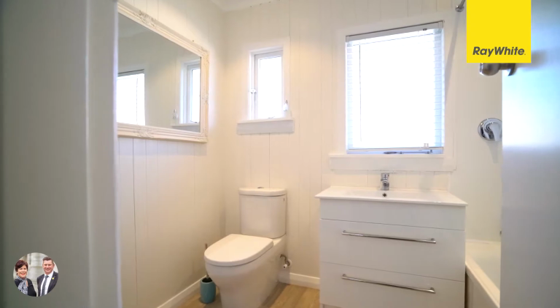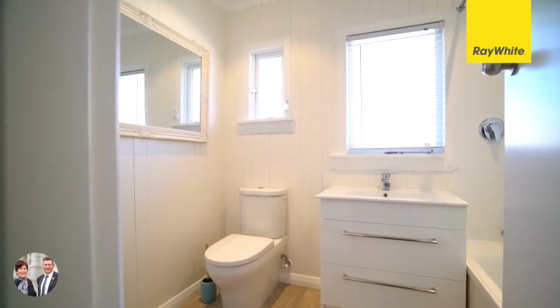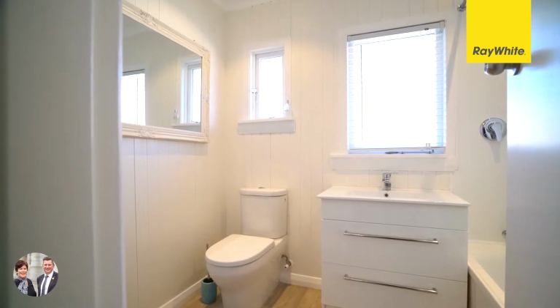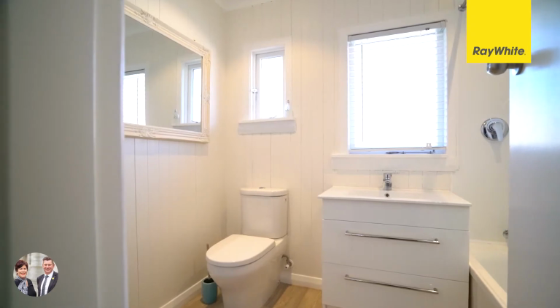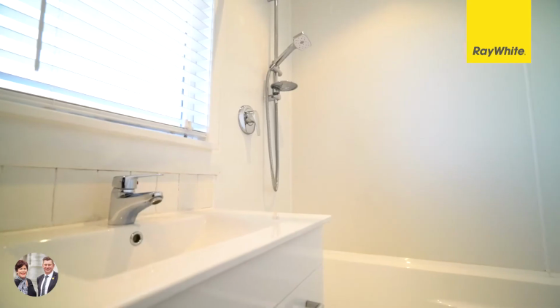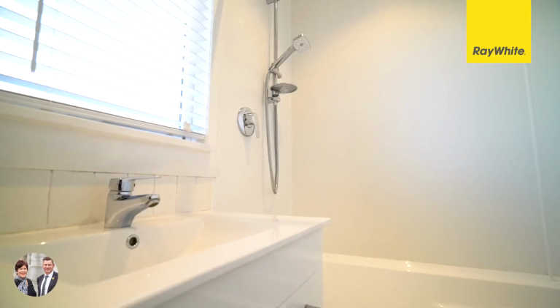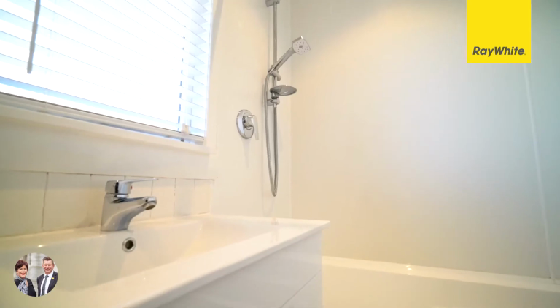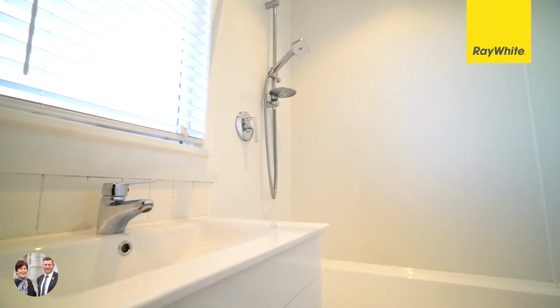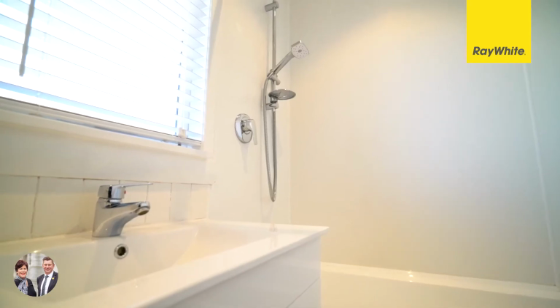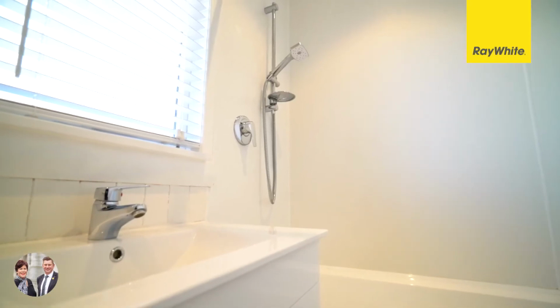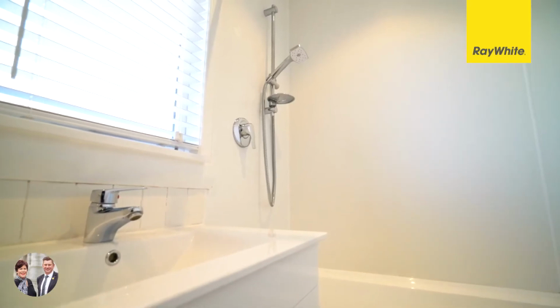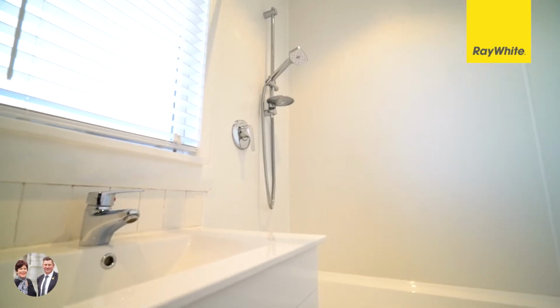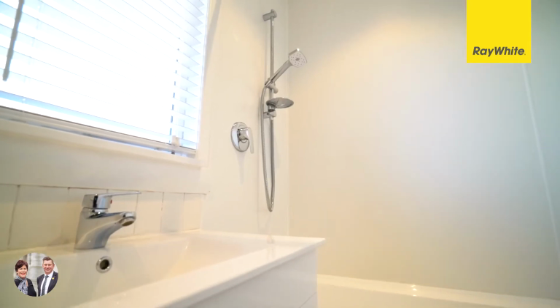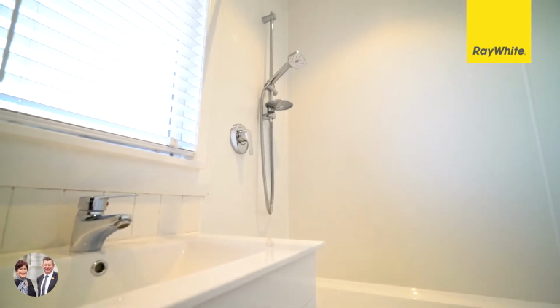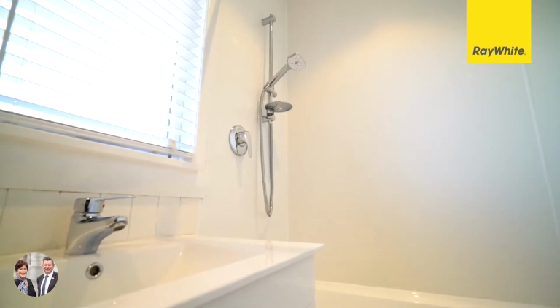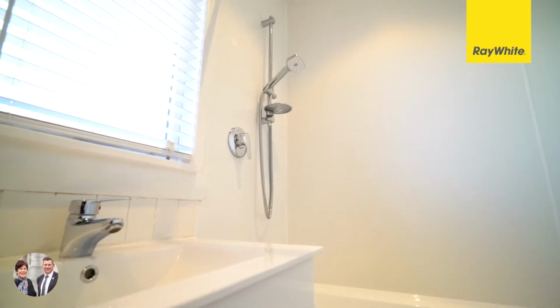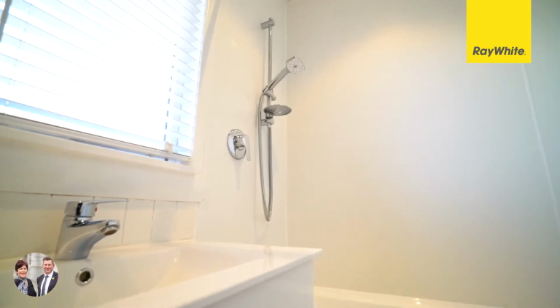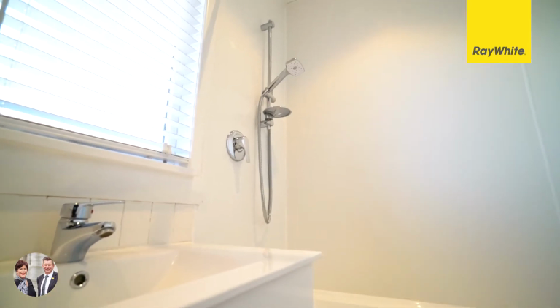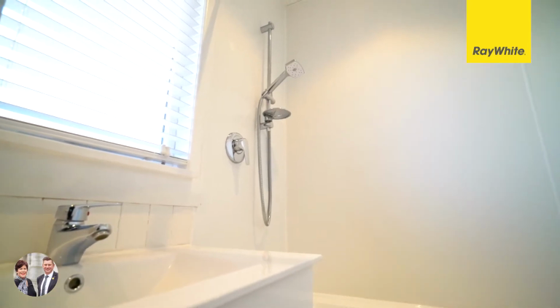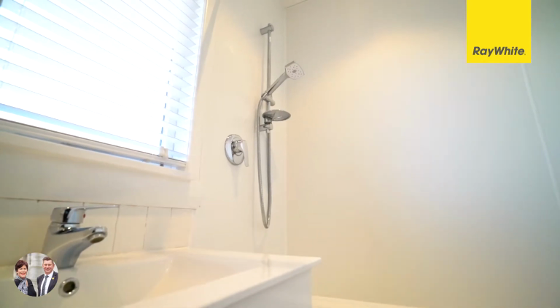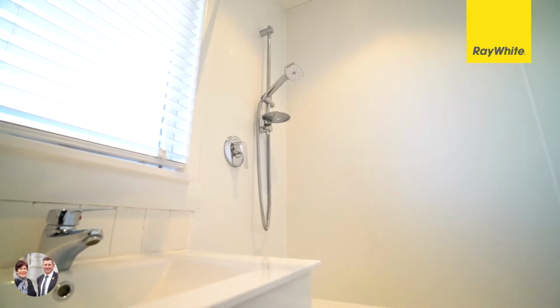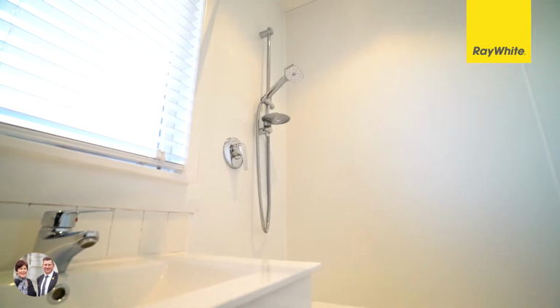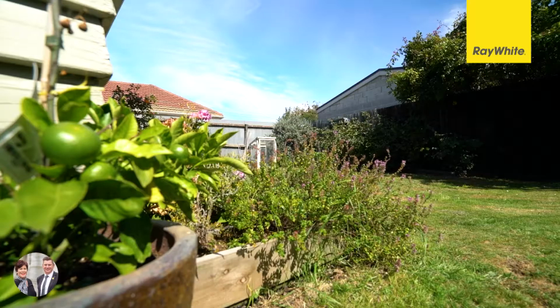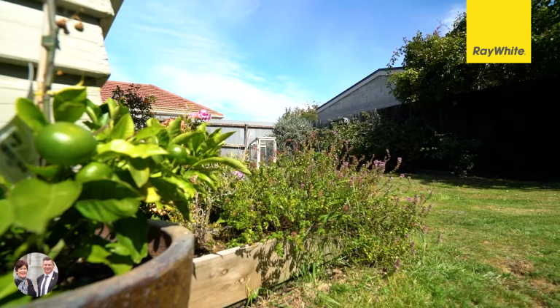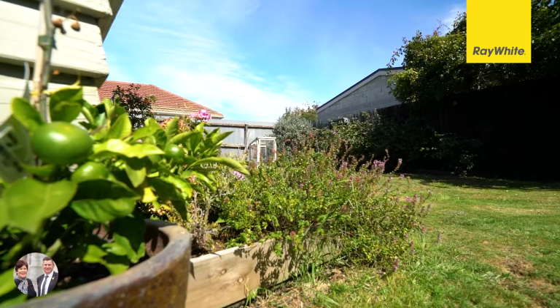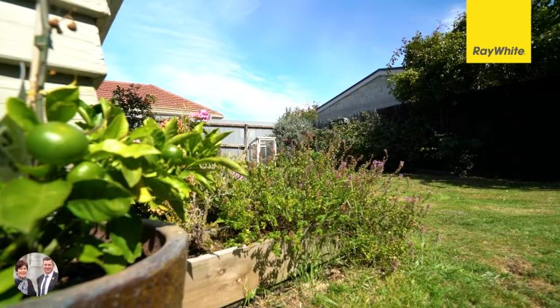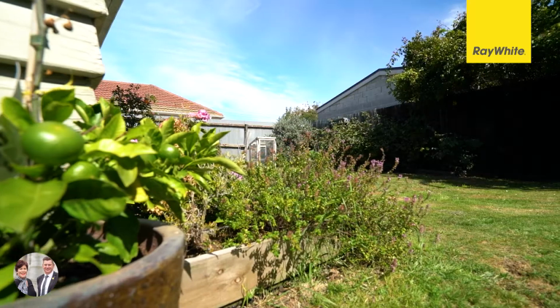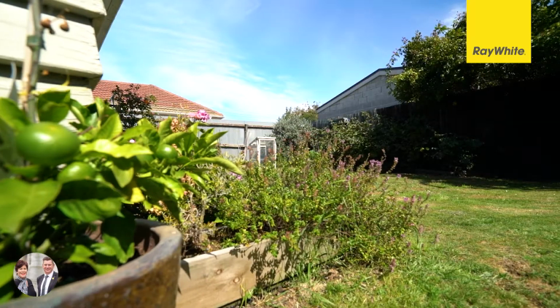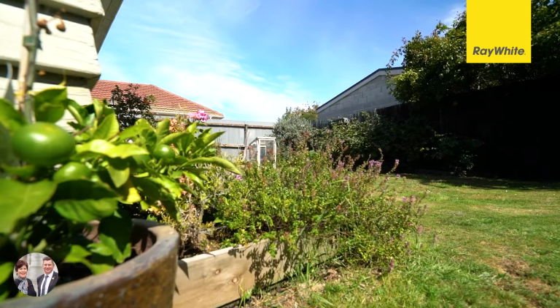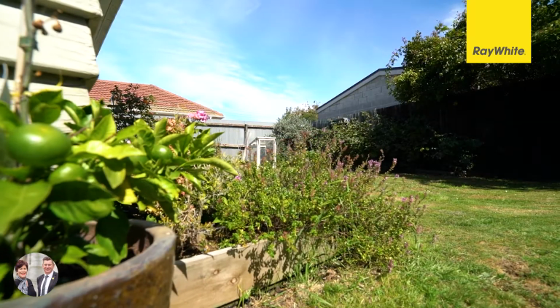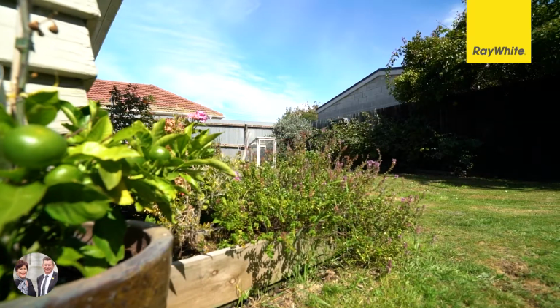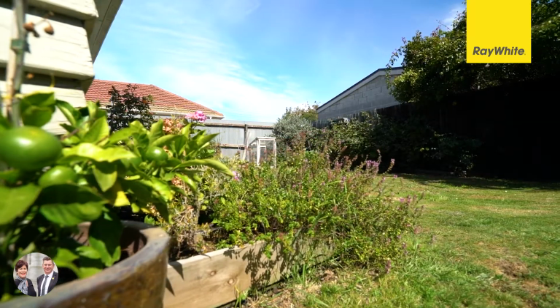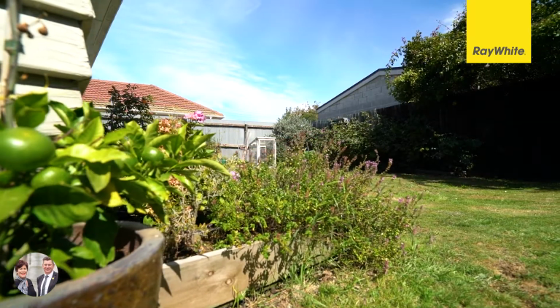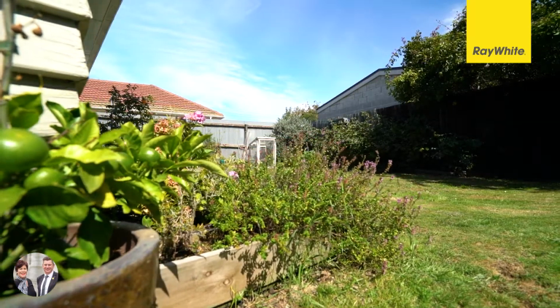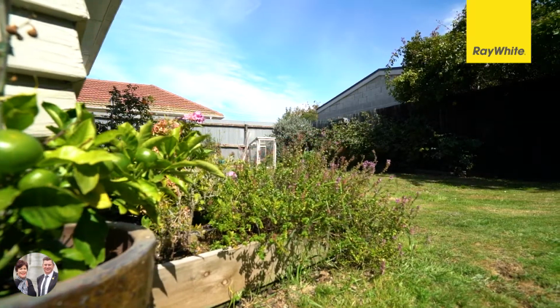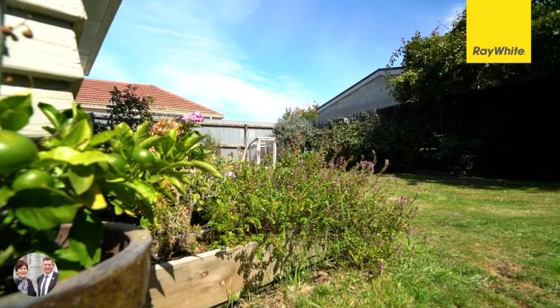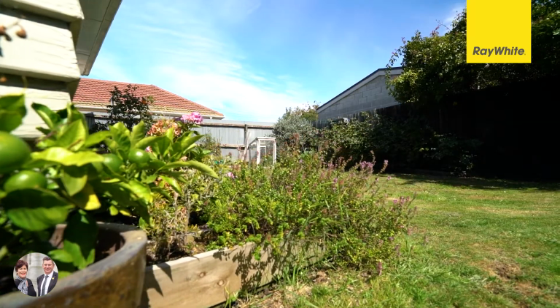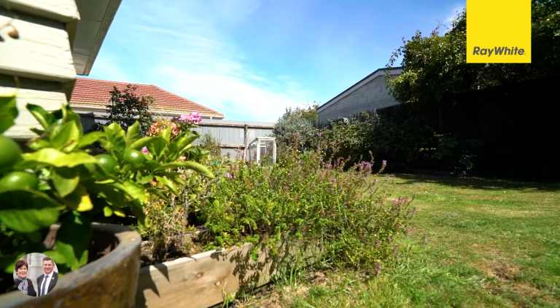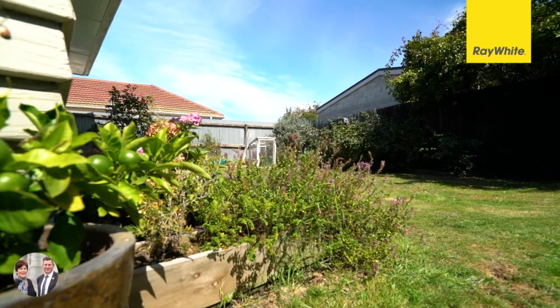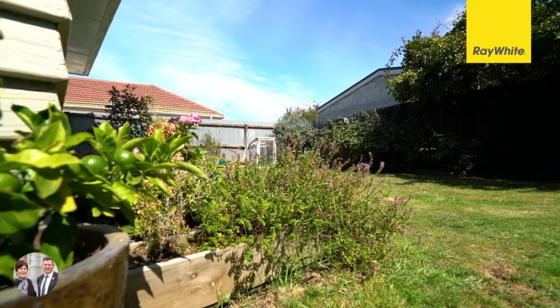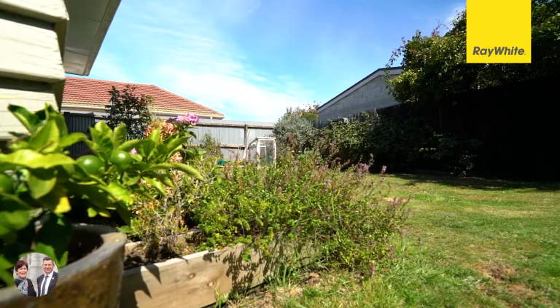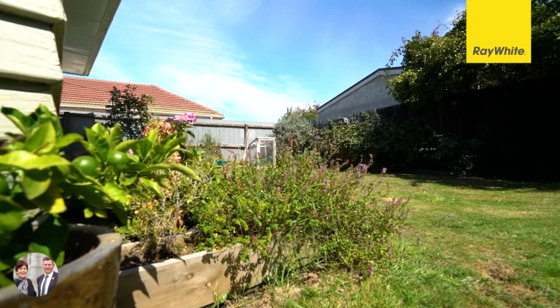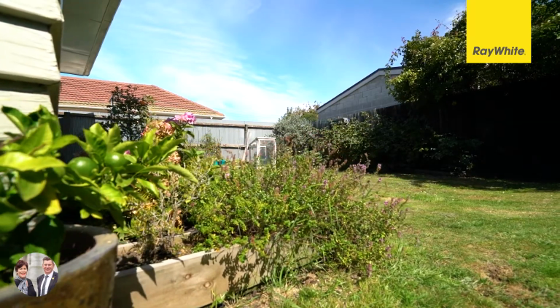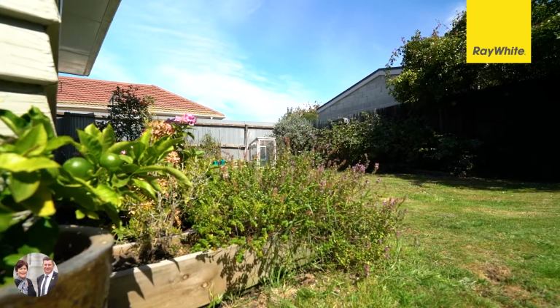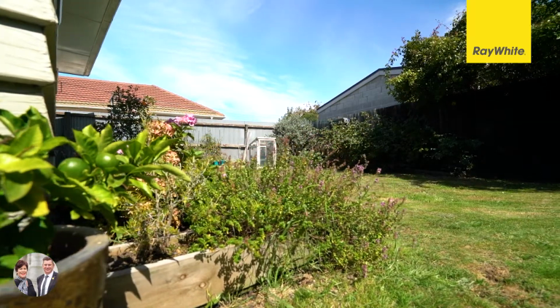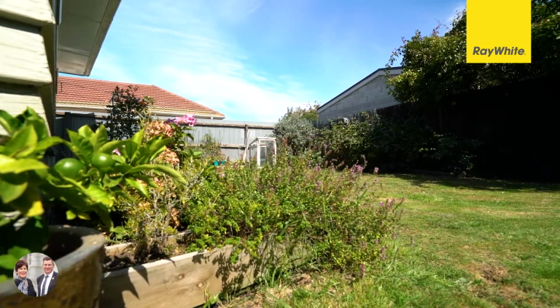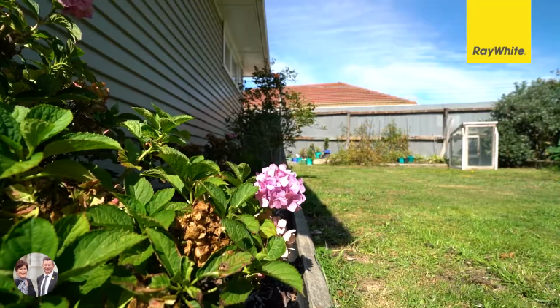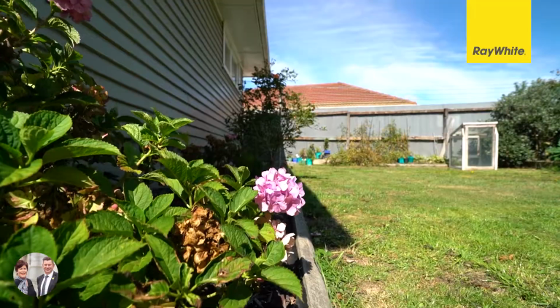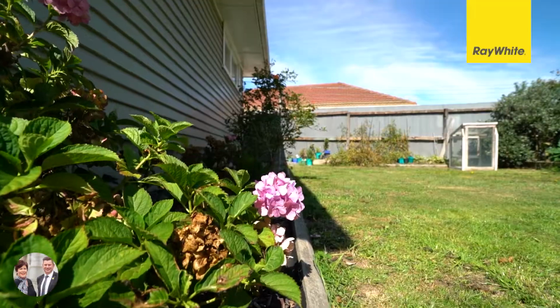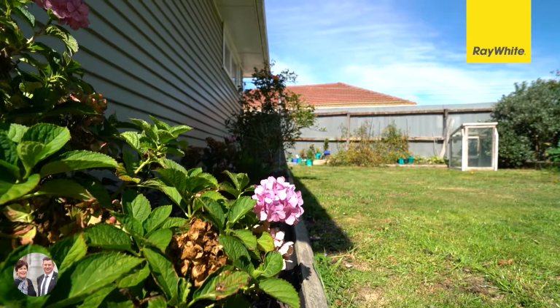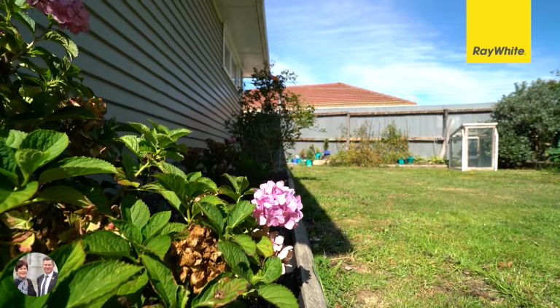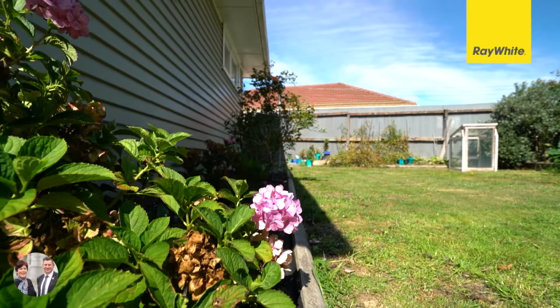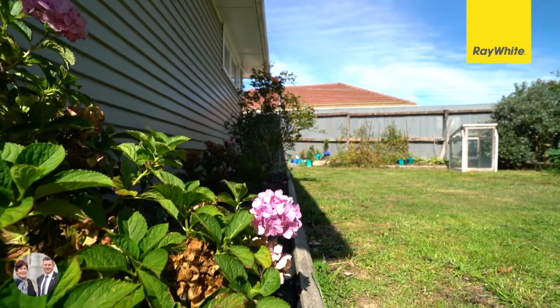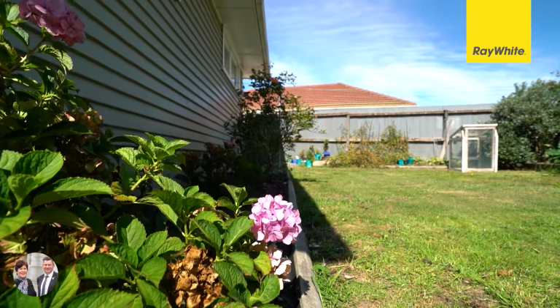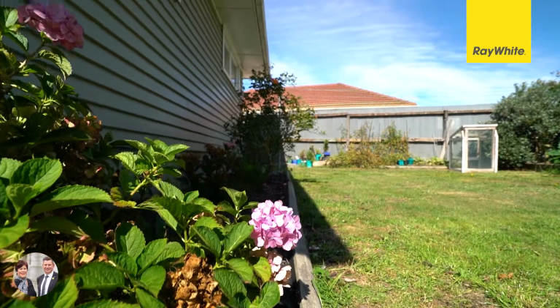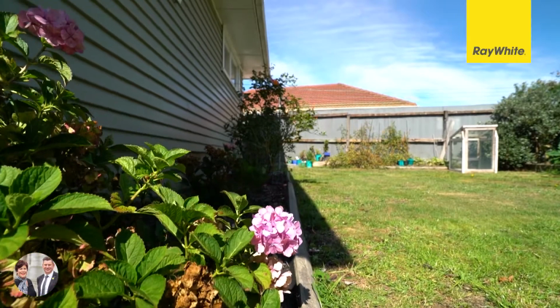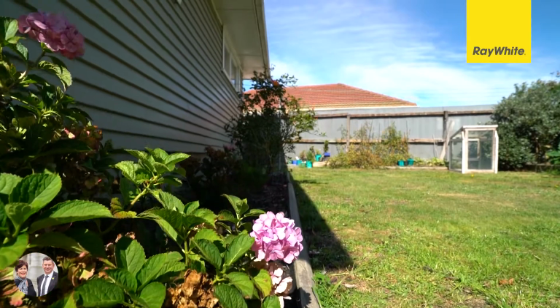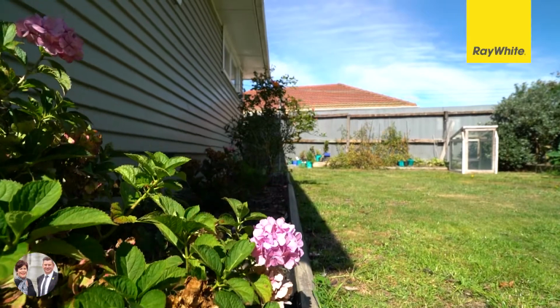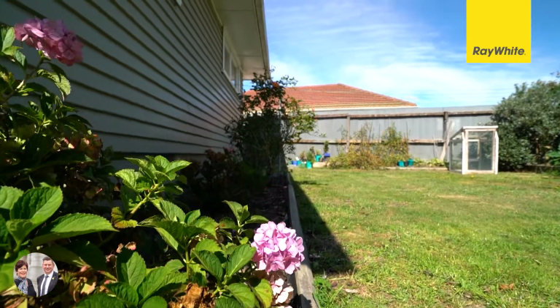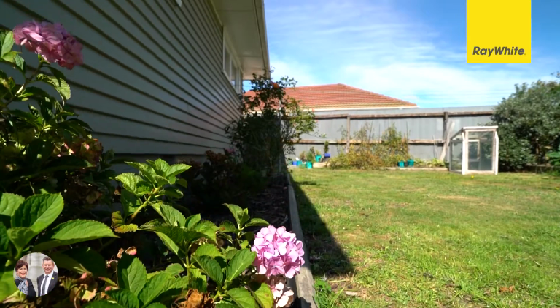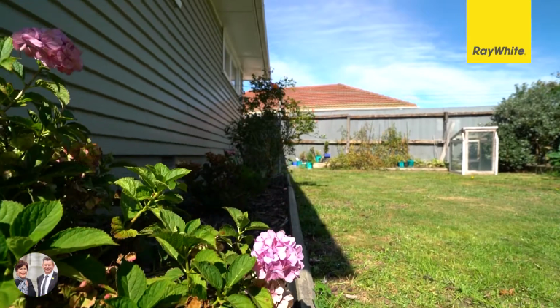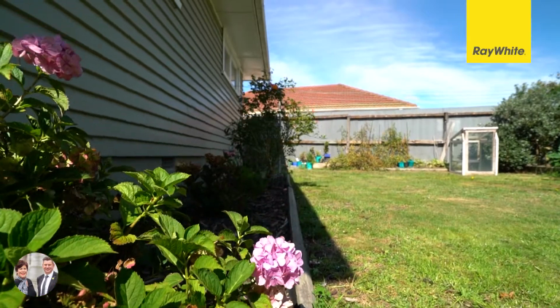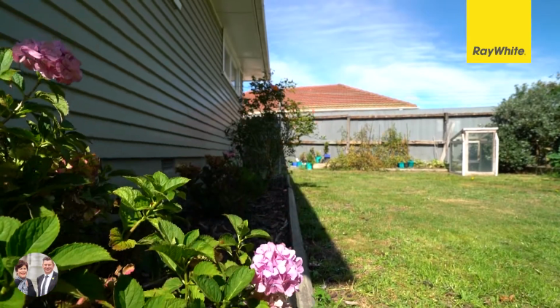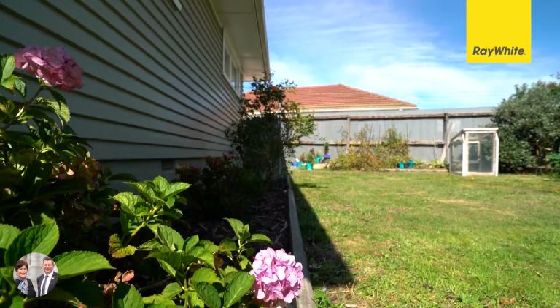The fully fenced north facing section is private and peaceful and is the perfect place for those barbecues with family and friends.